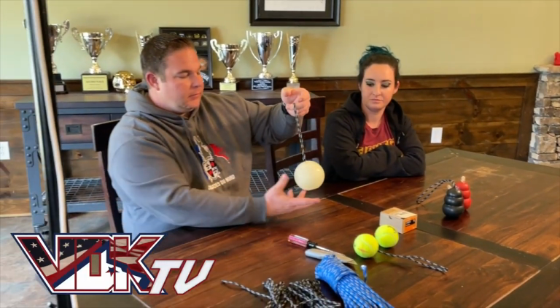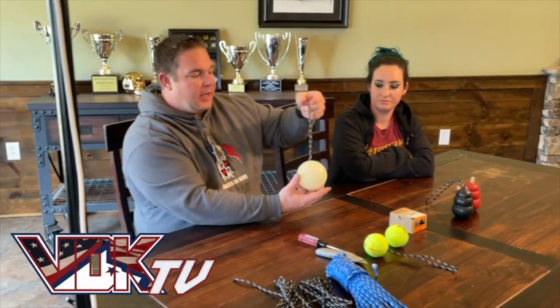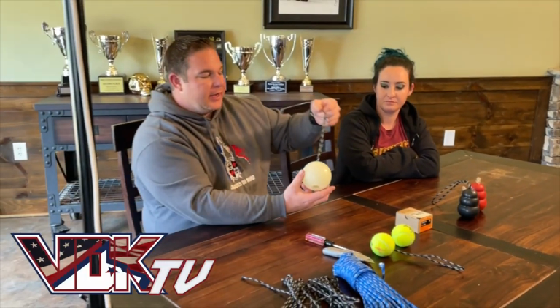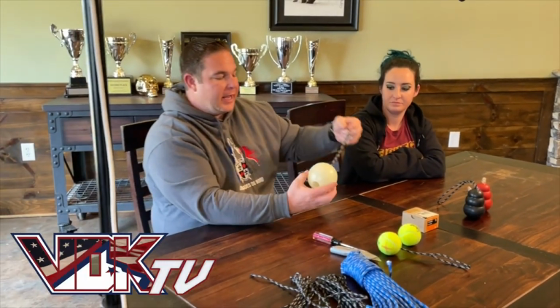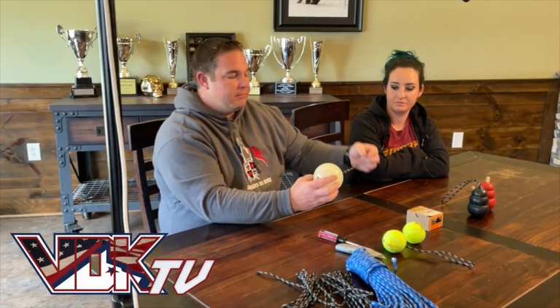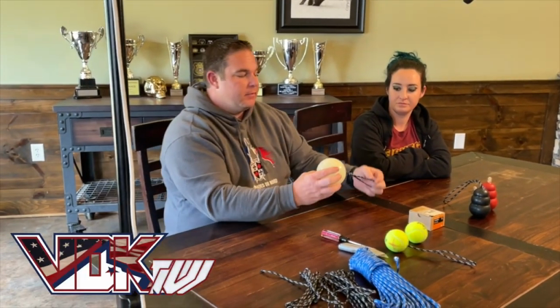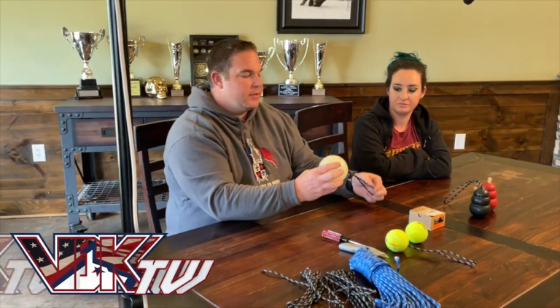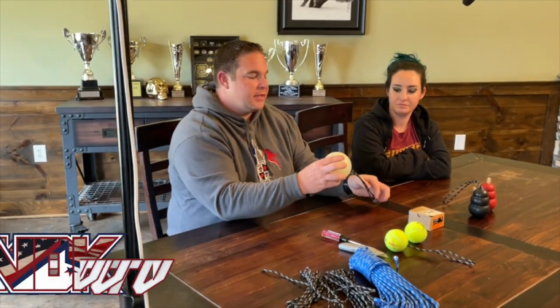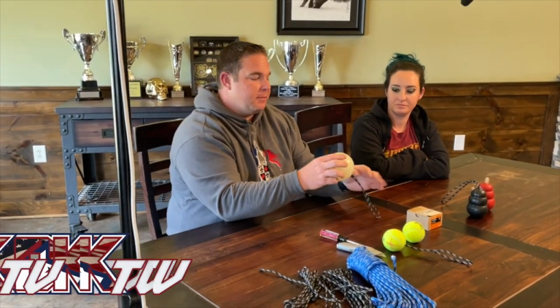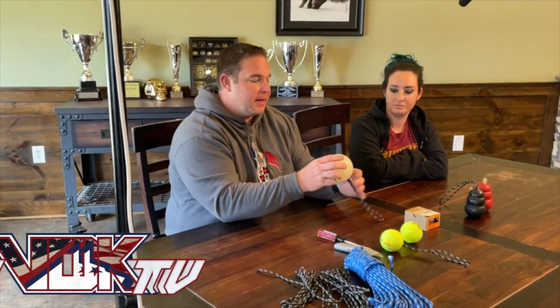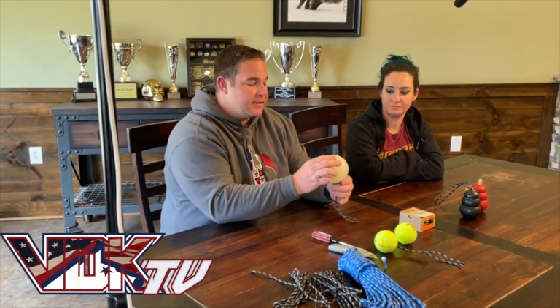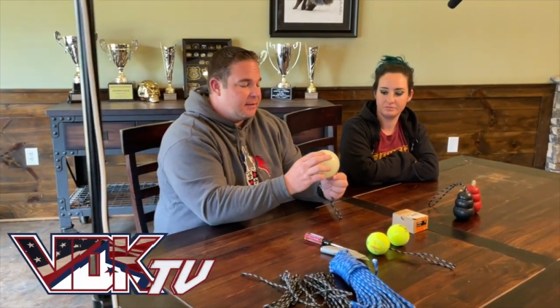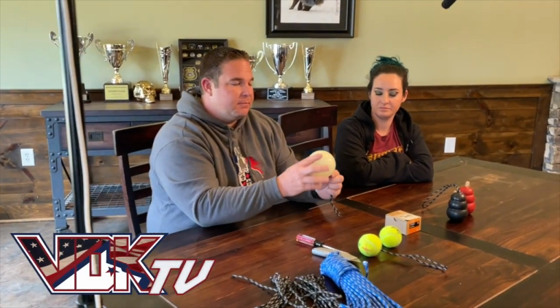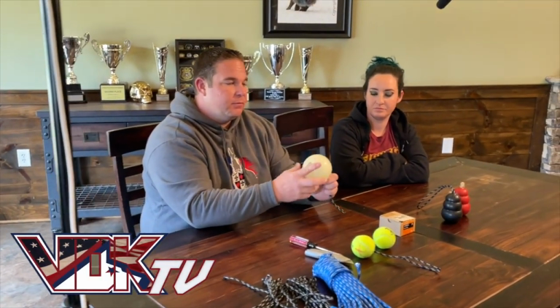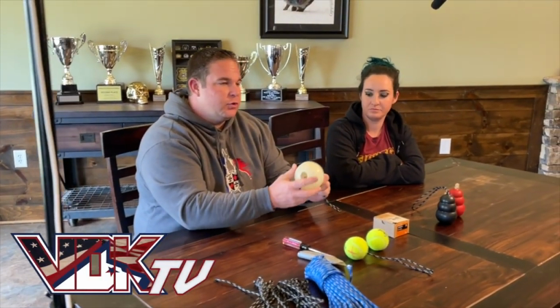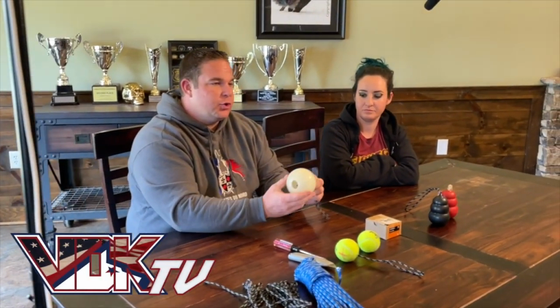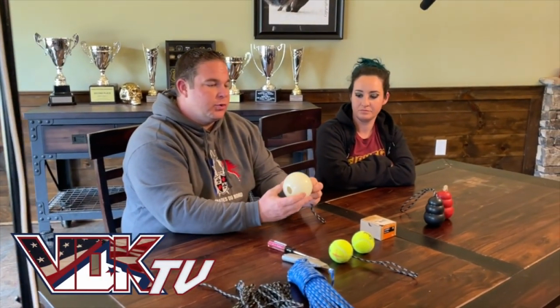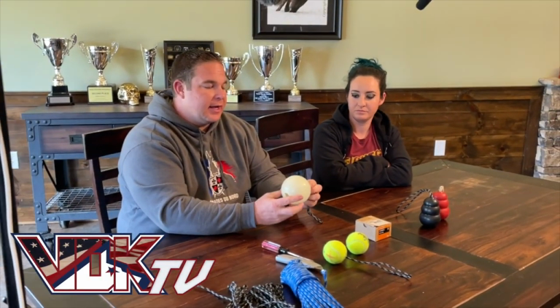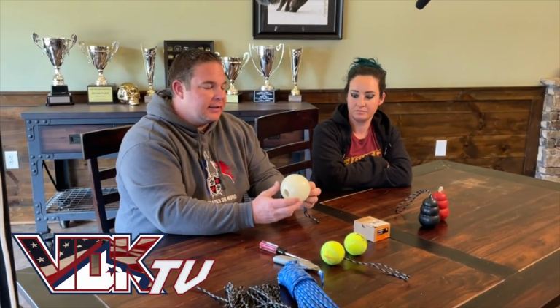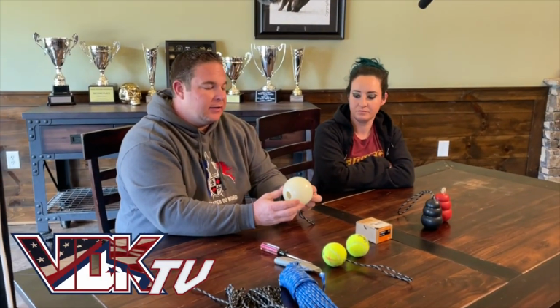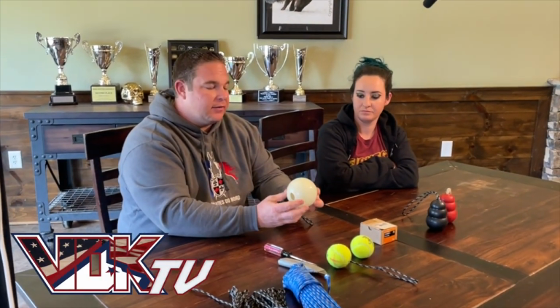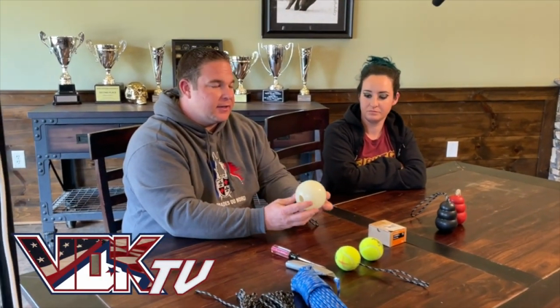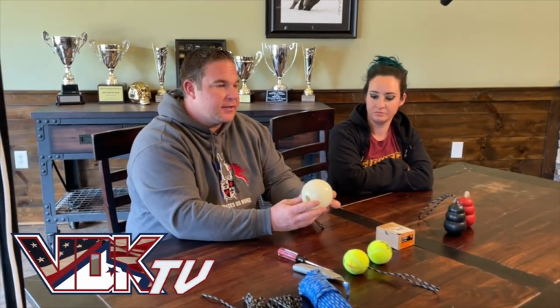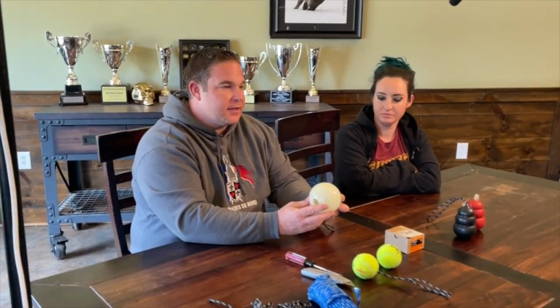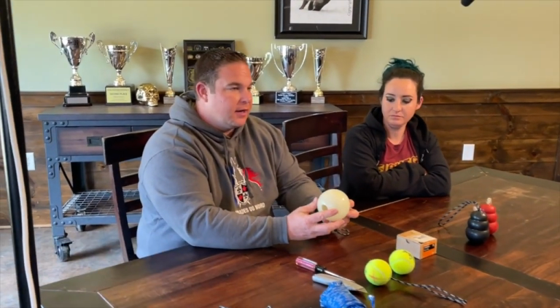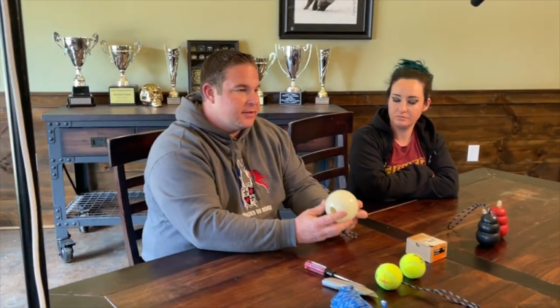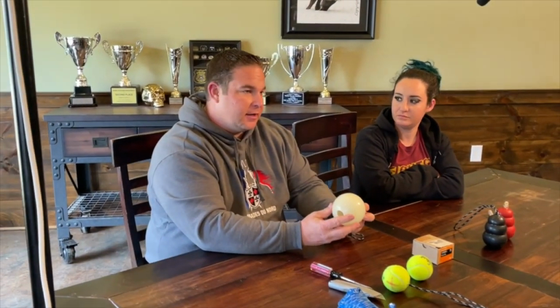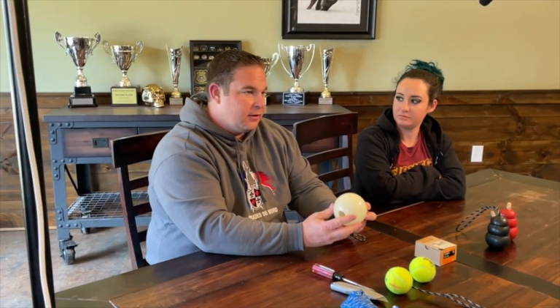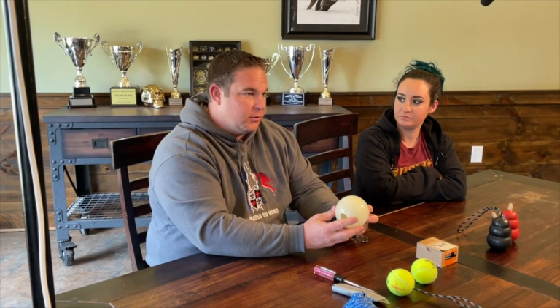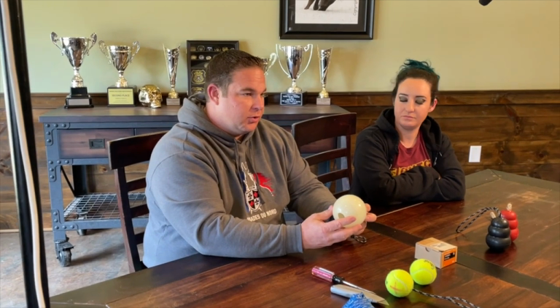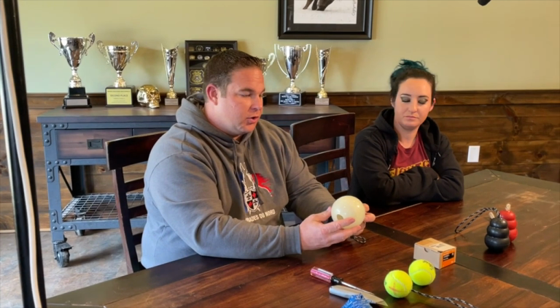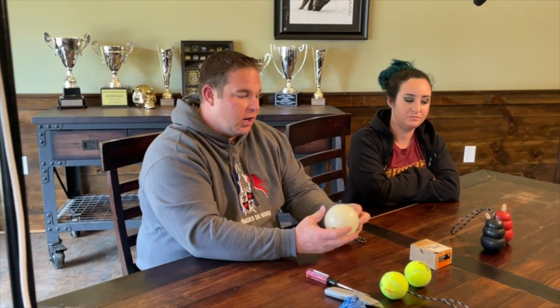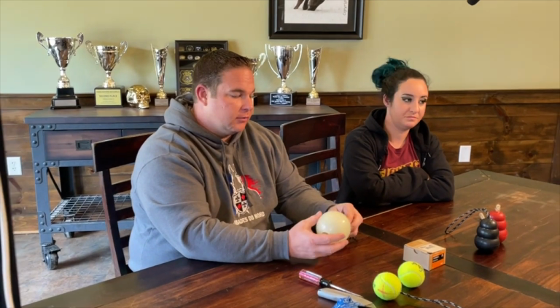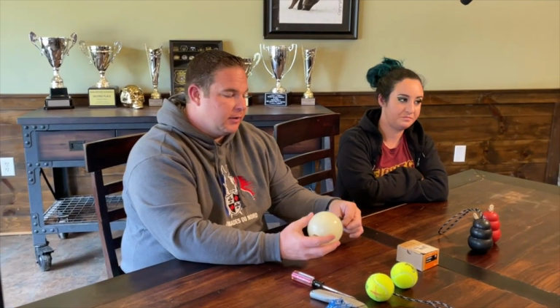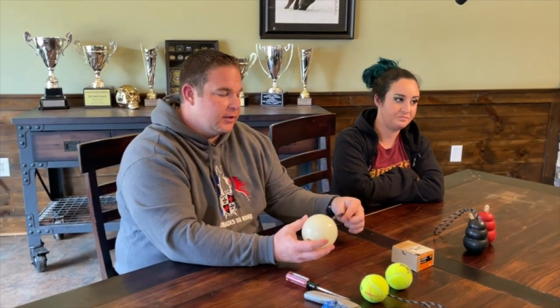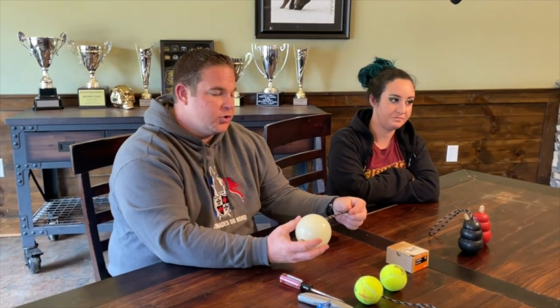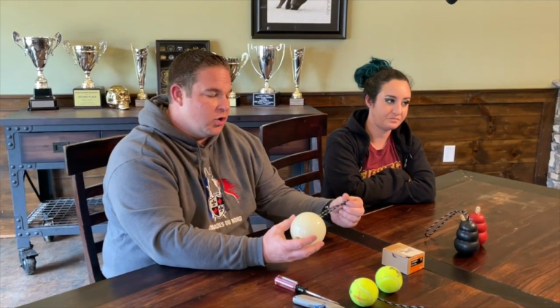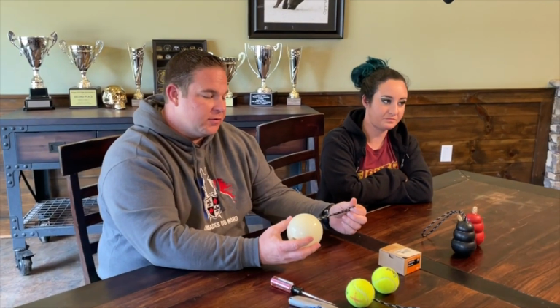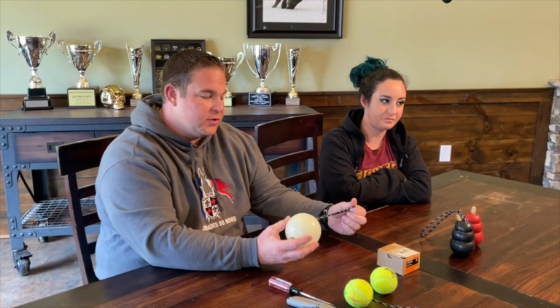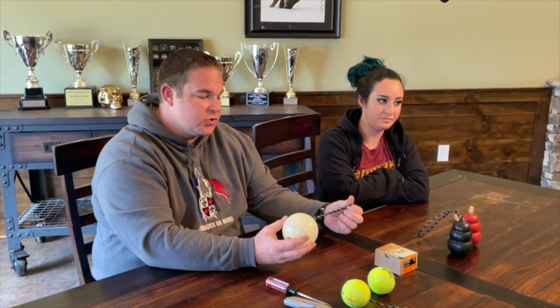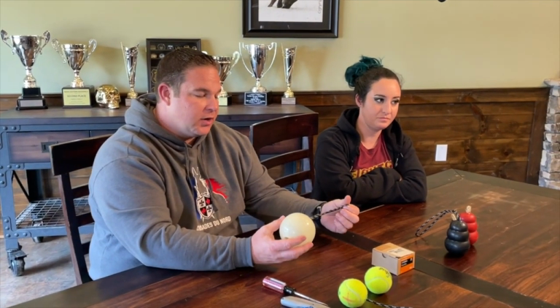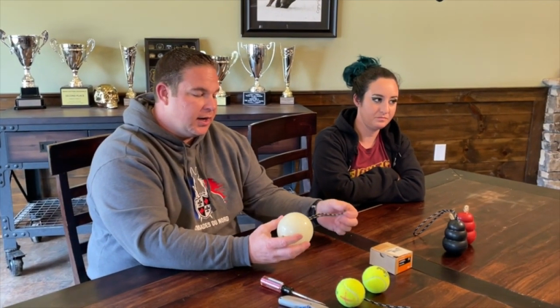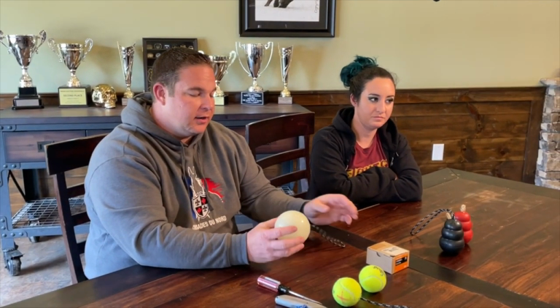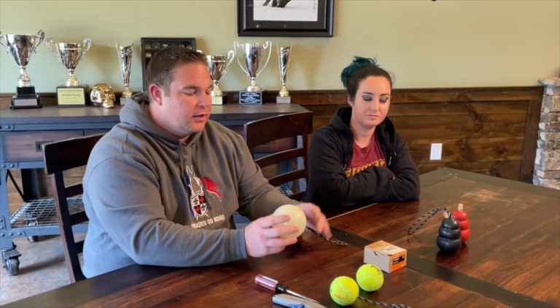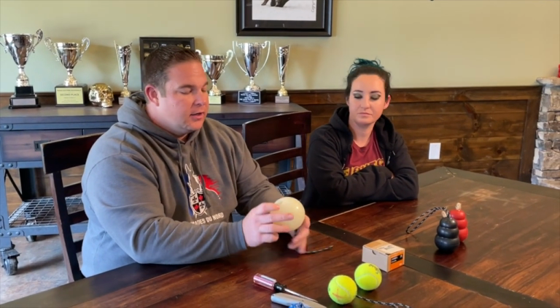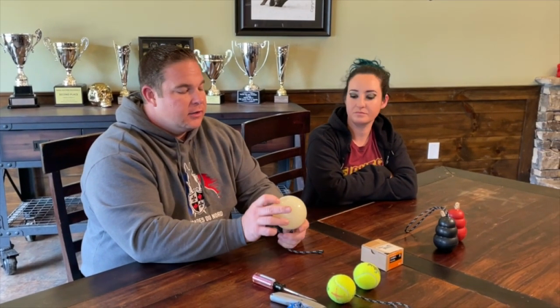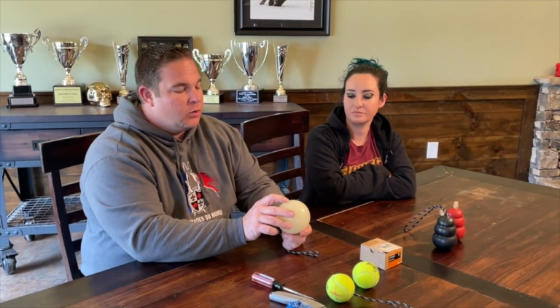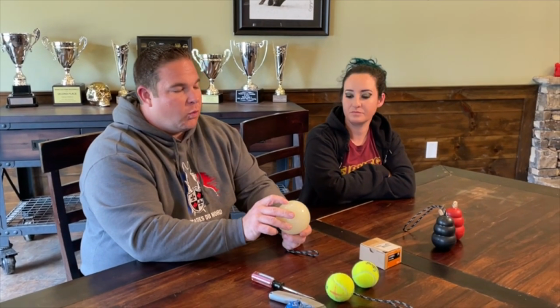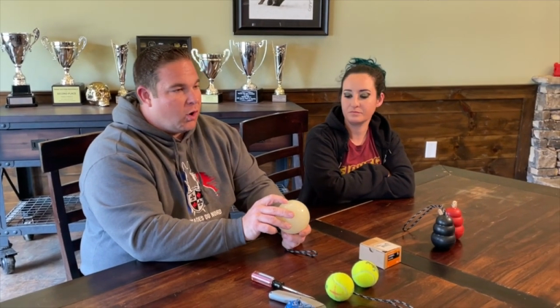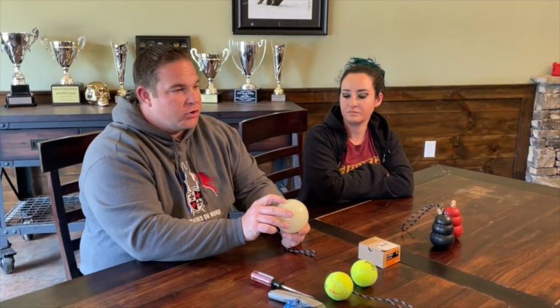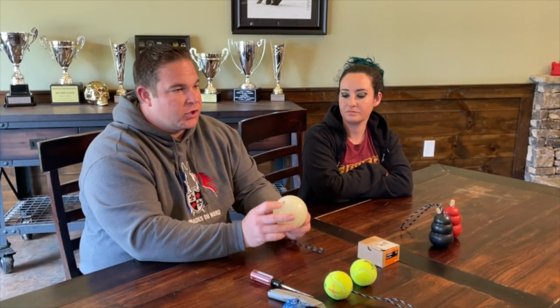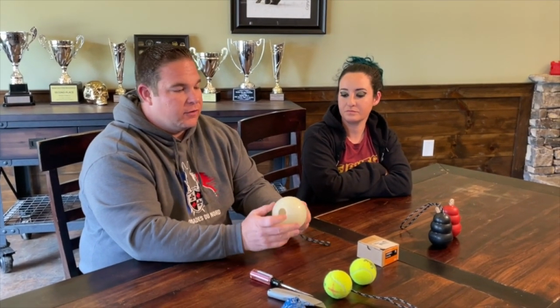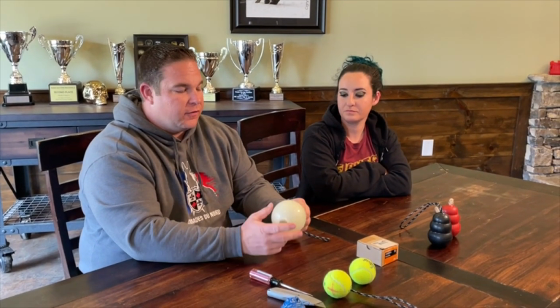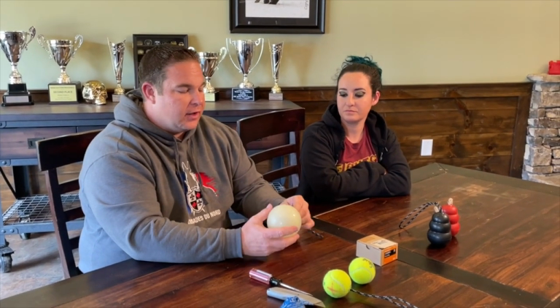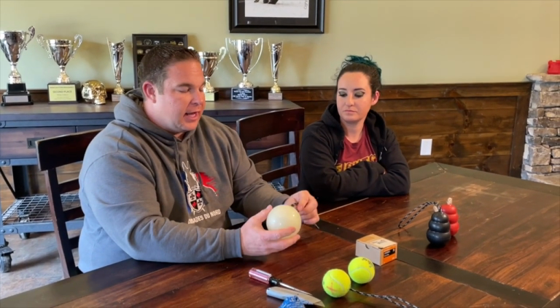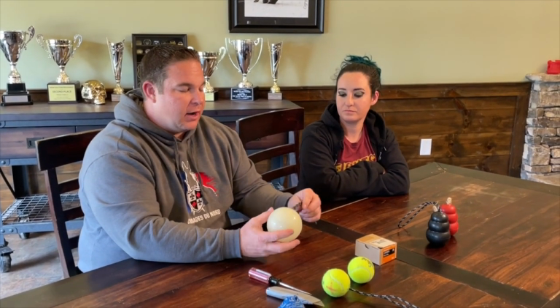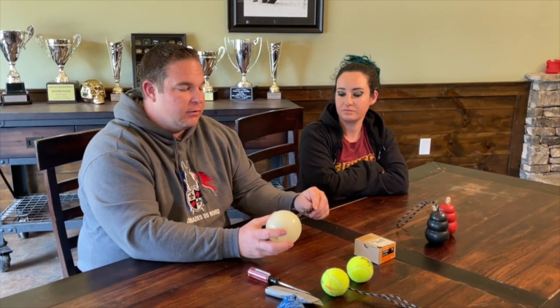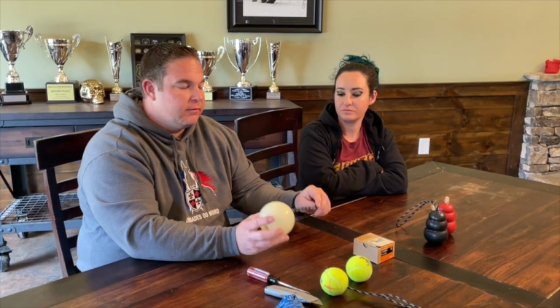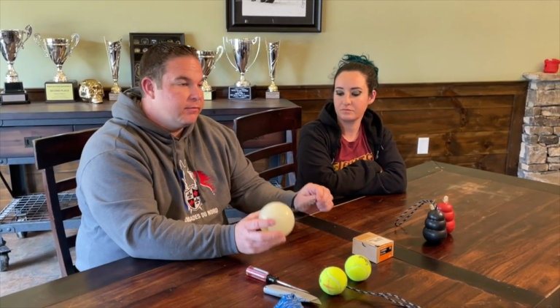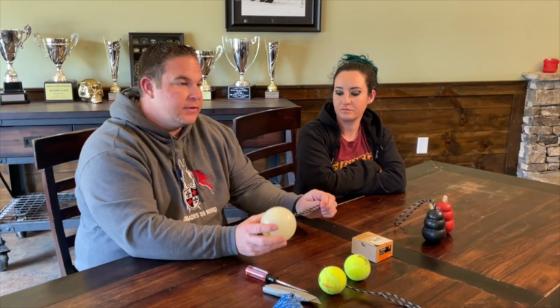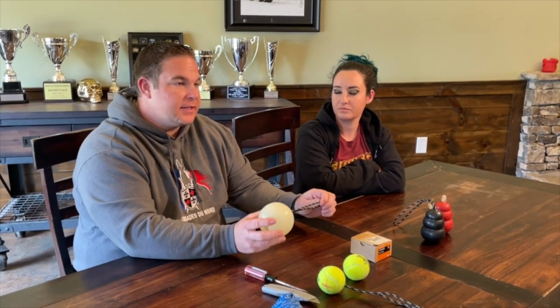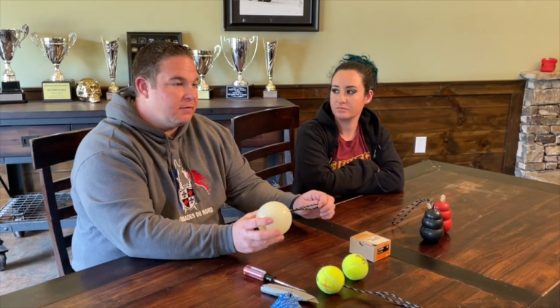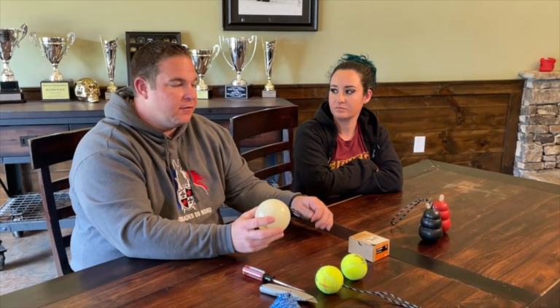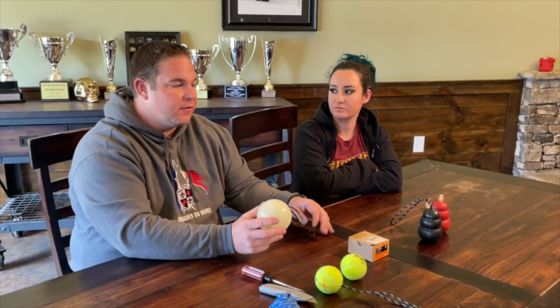Same concept — do not leave this unattended with your dog. They can chew off the string, the washer could fall out. Safety first.